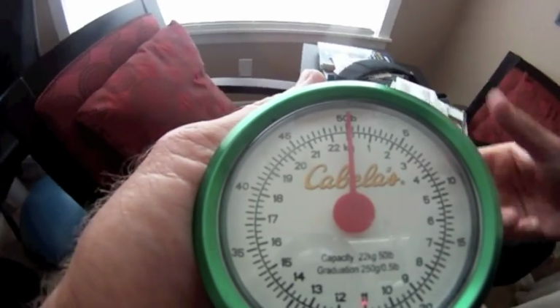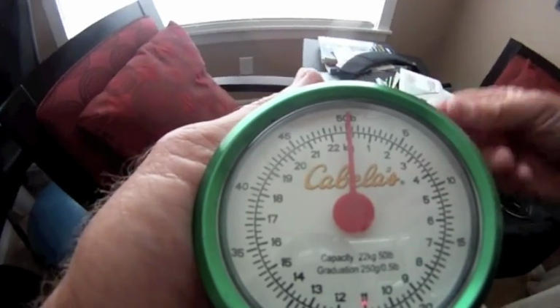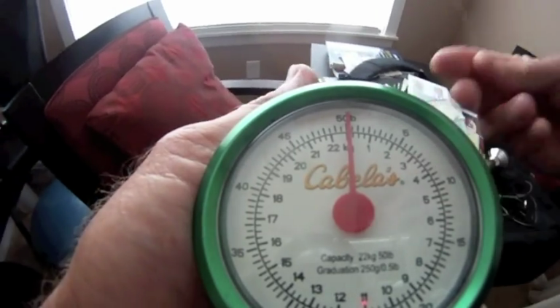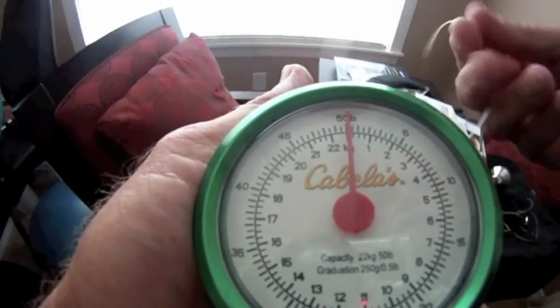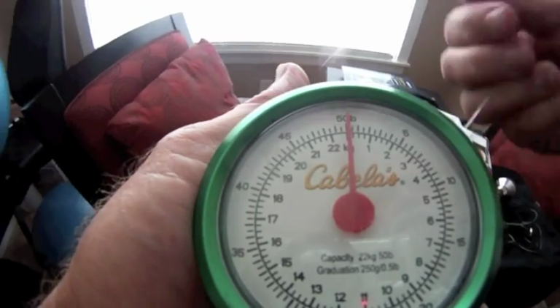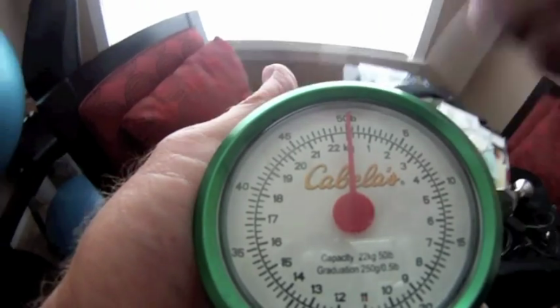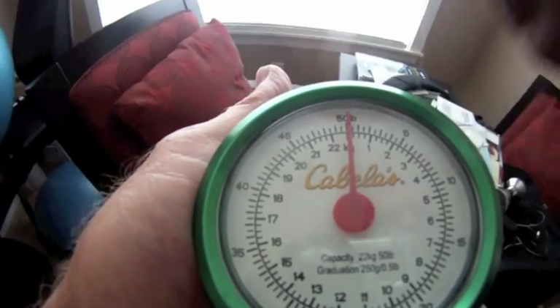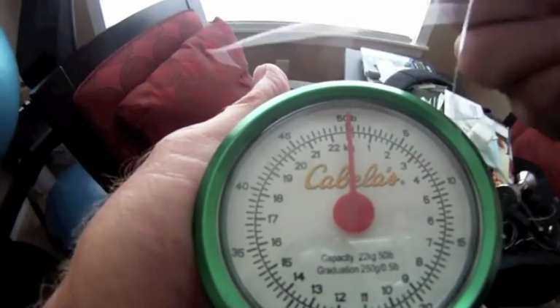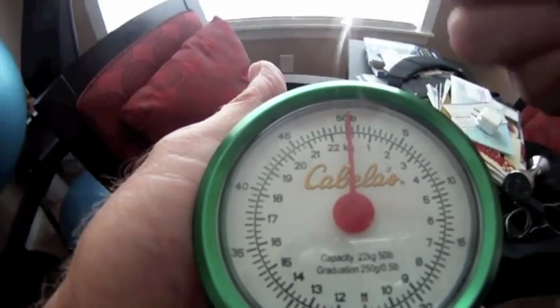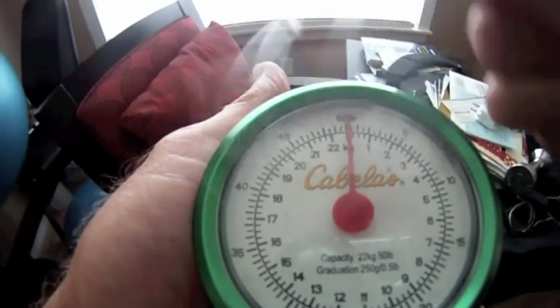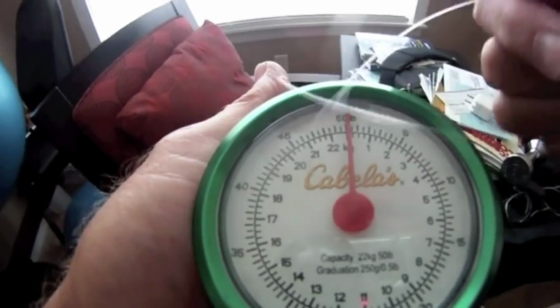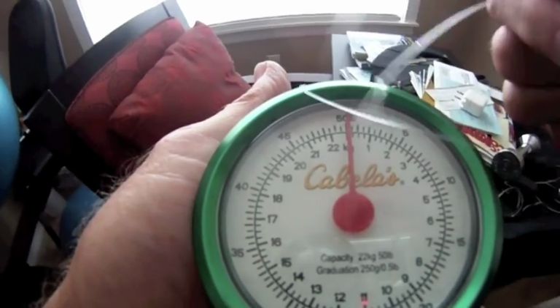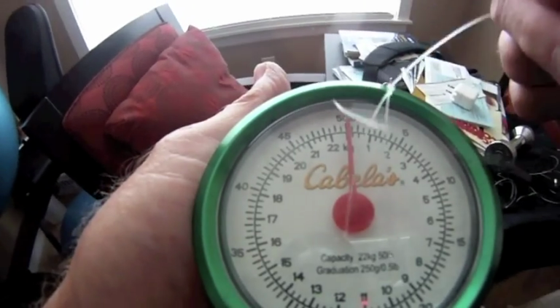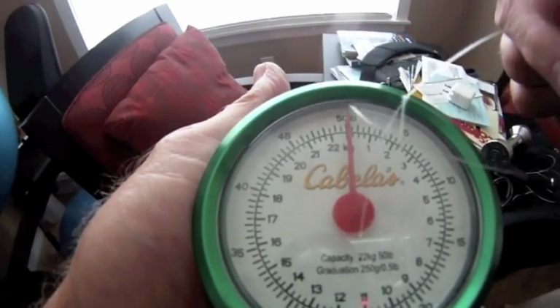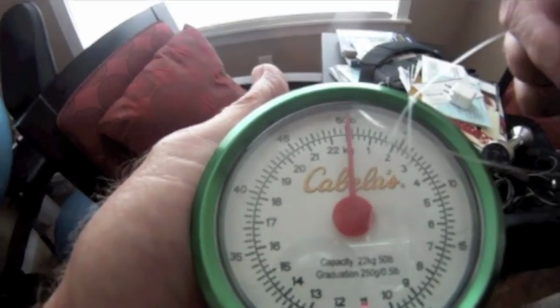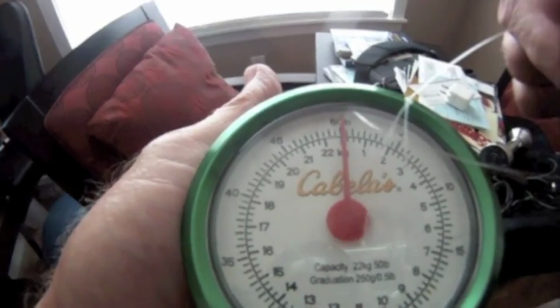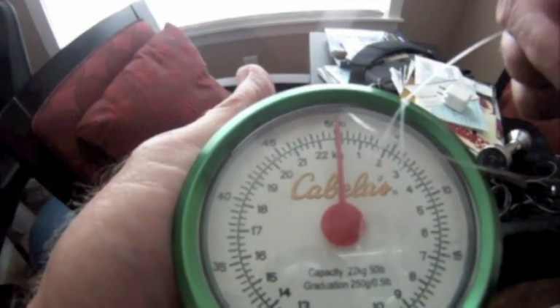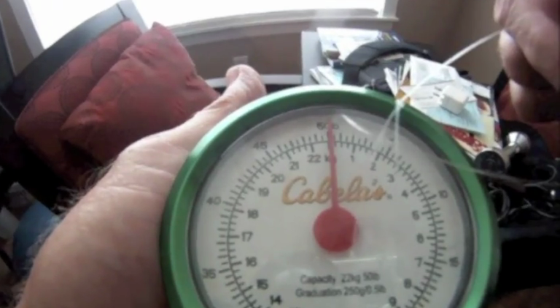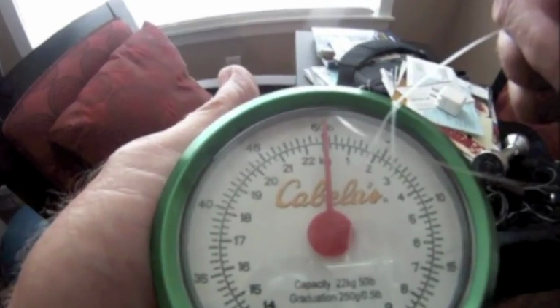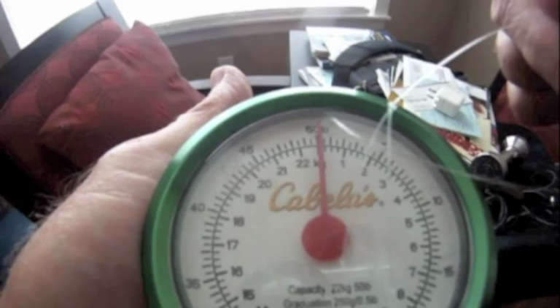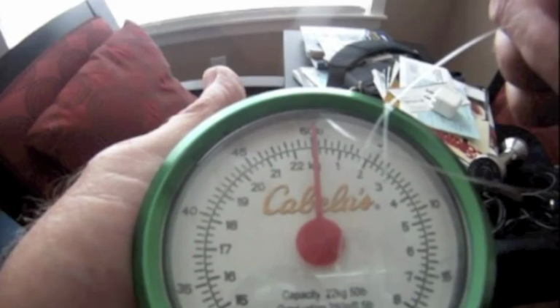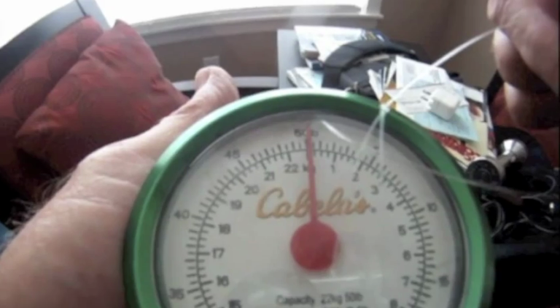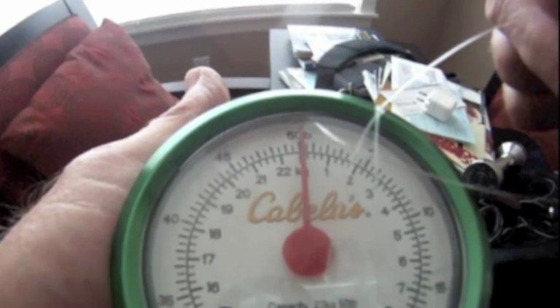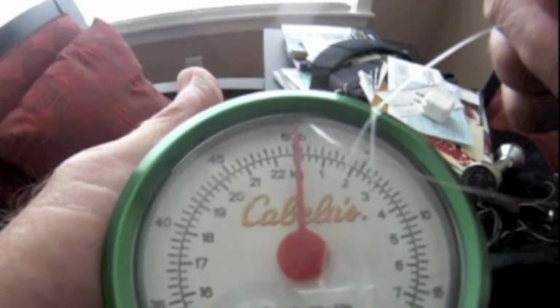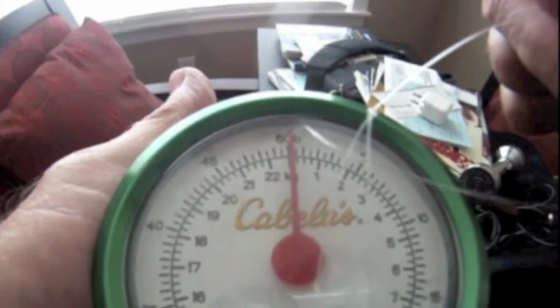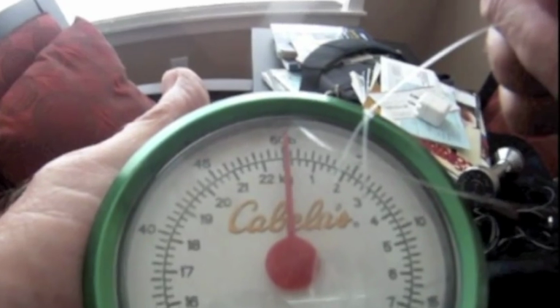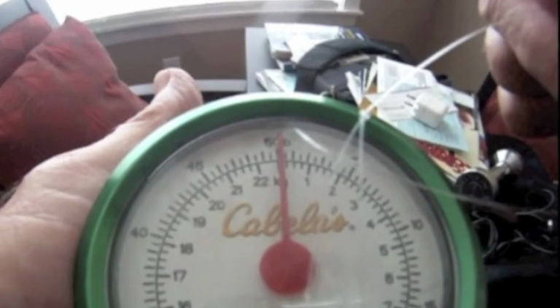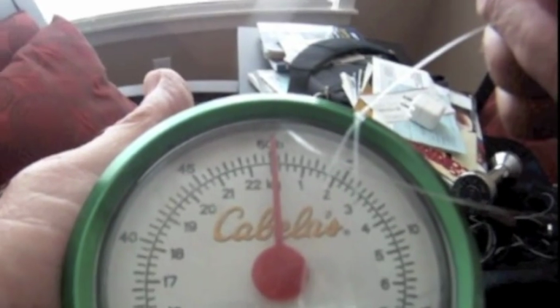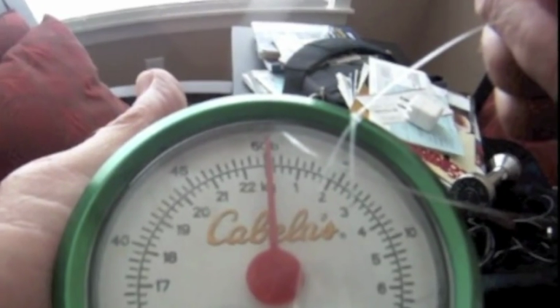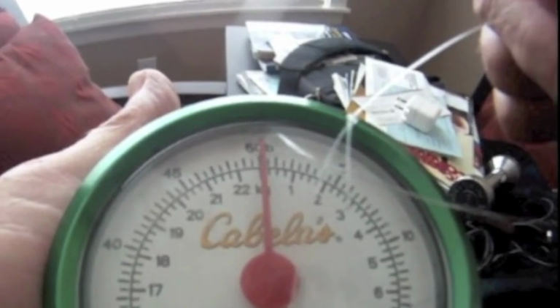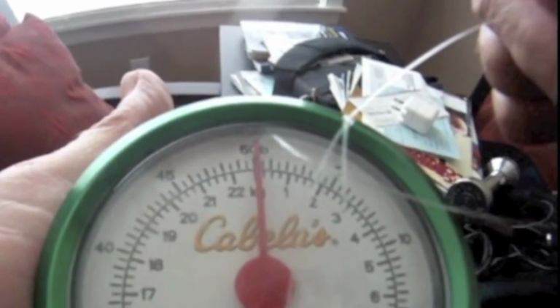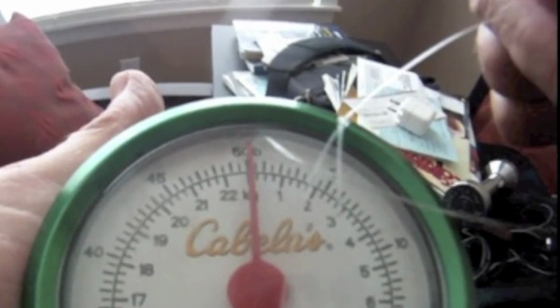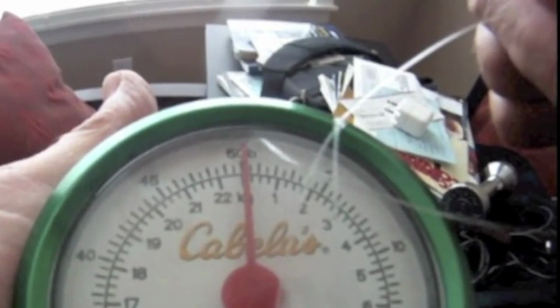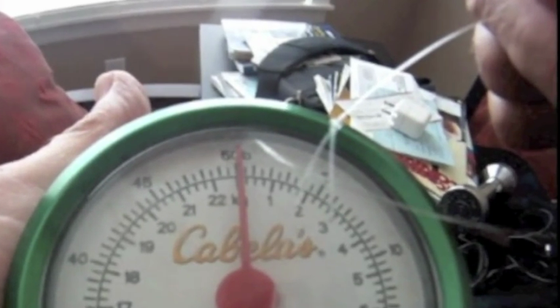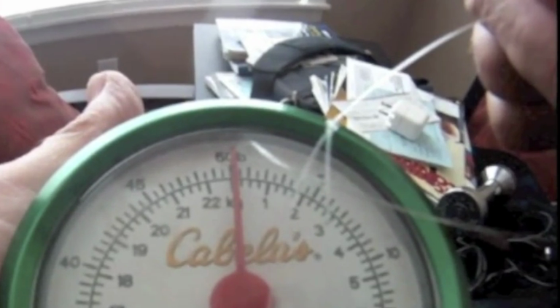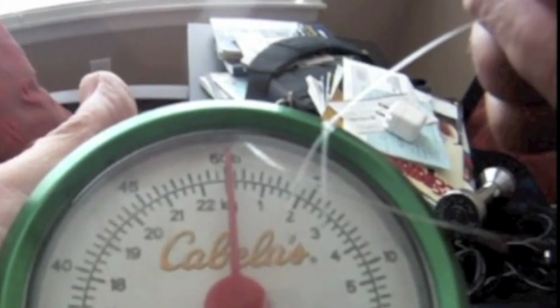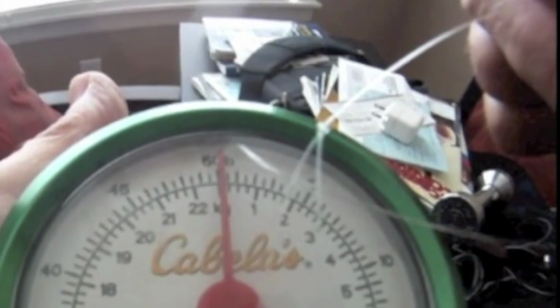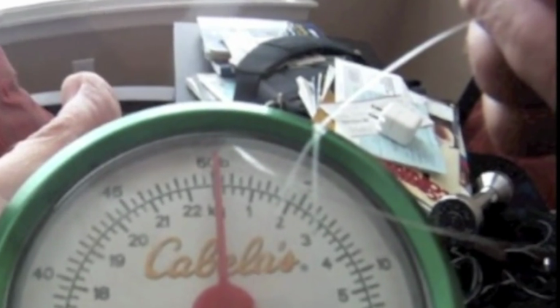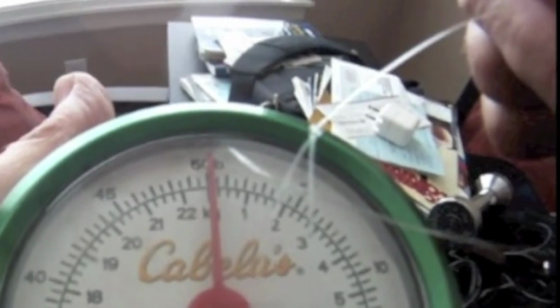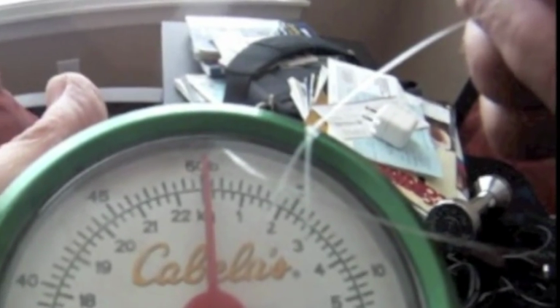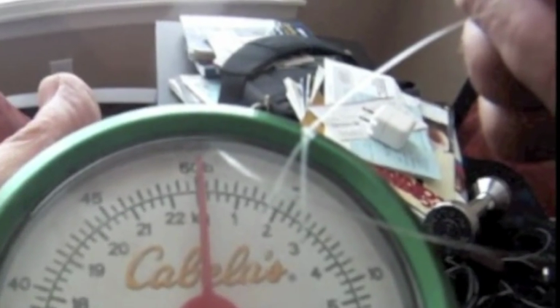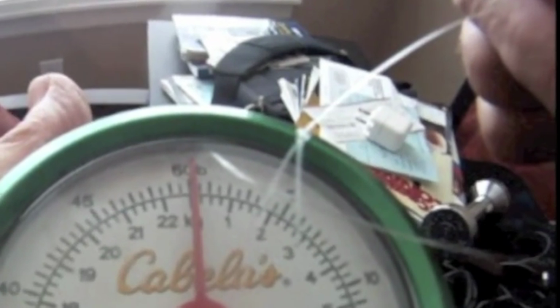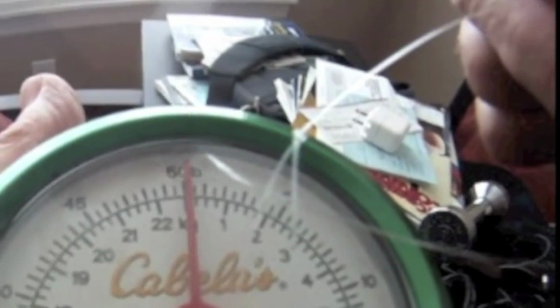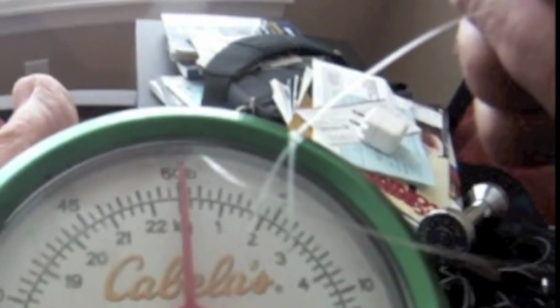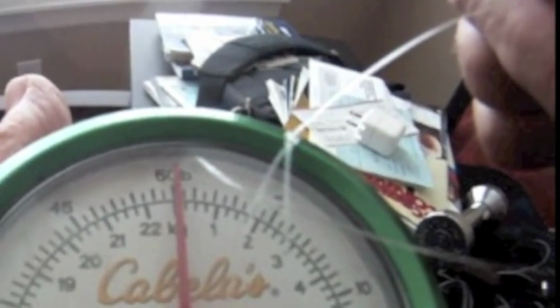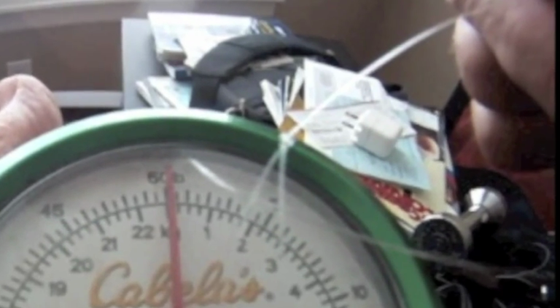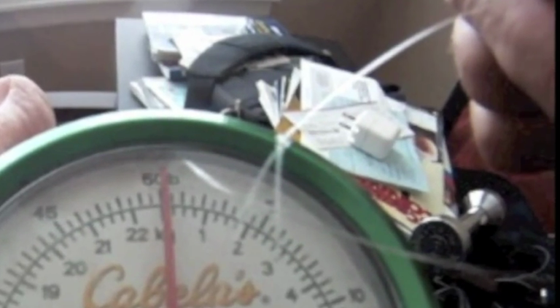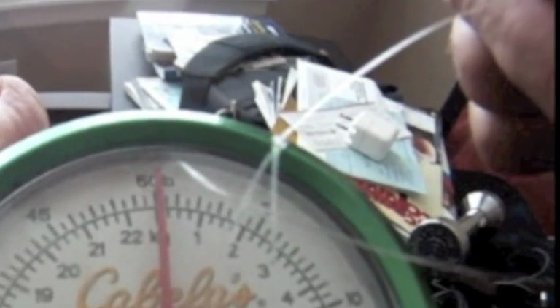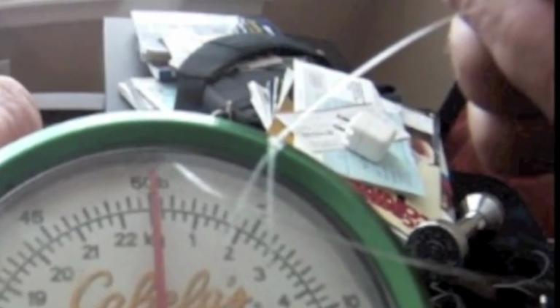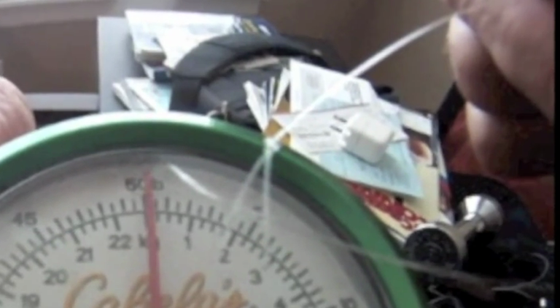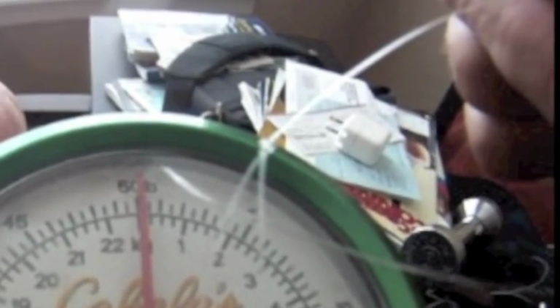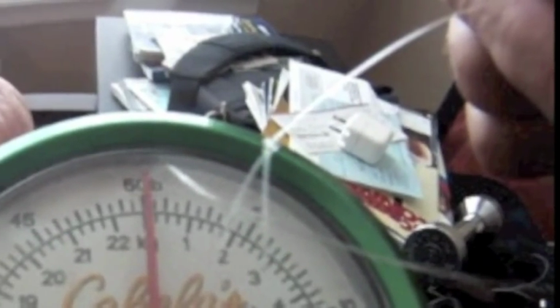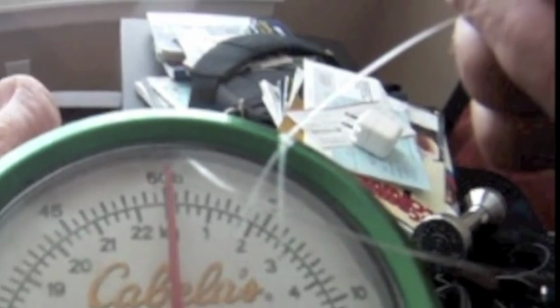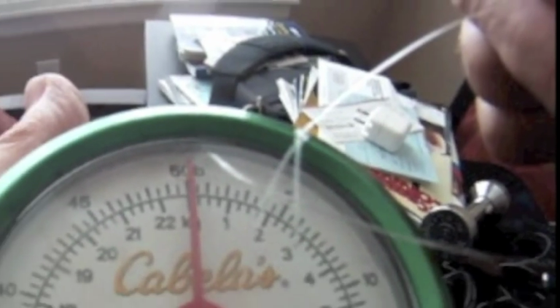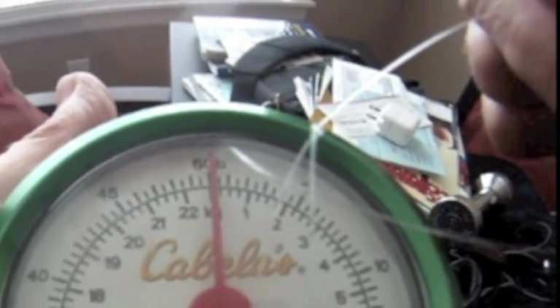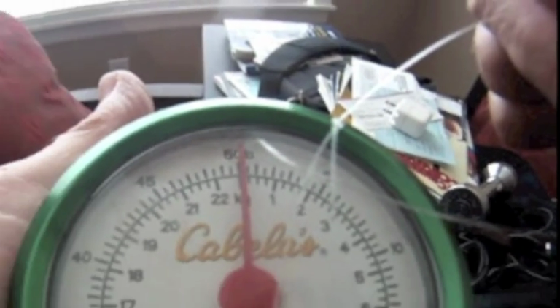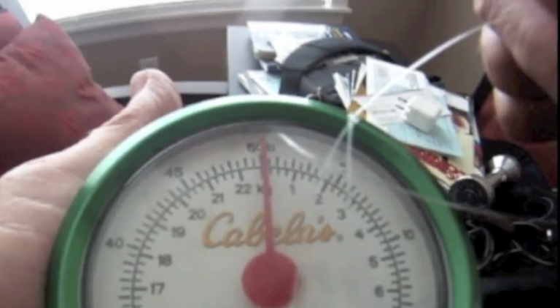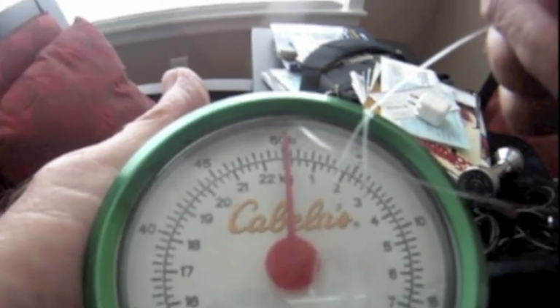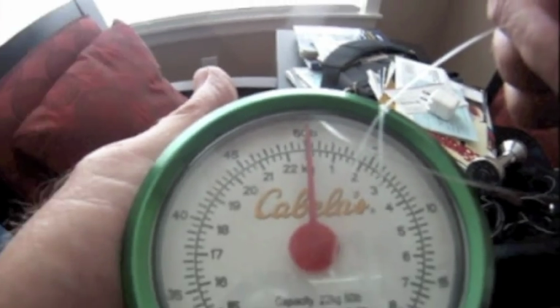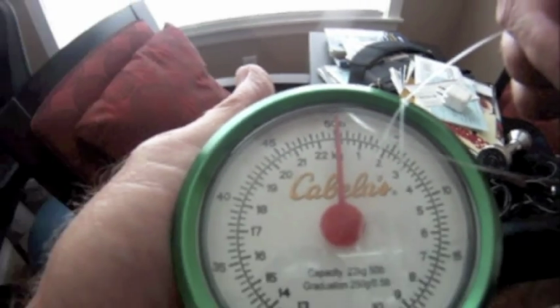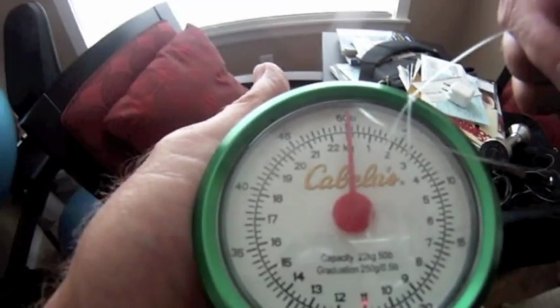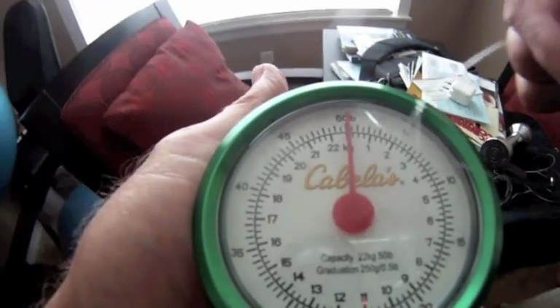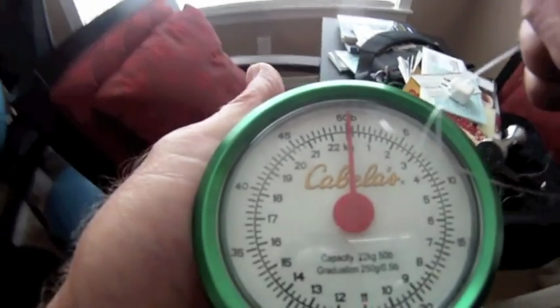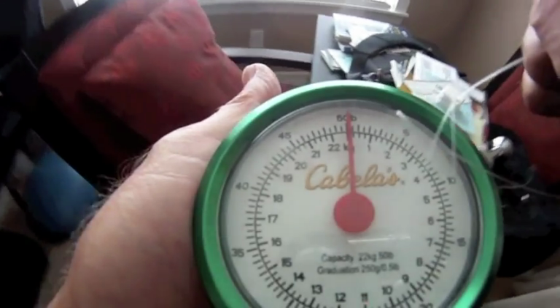Looks like about 20 pounds is where it broke. I repeated the test several times and it seemed to always give me the same results.